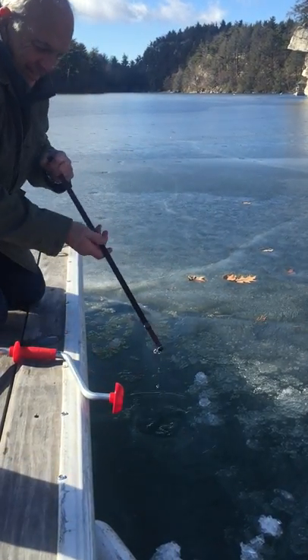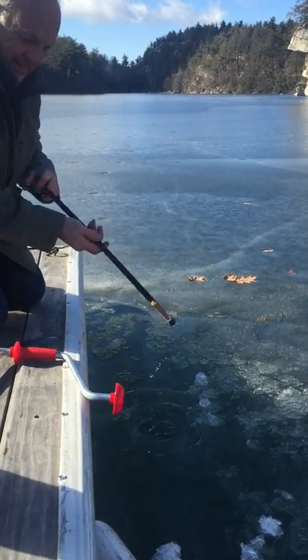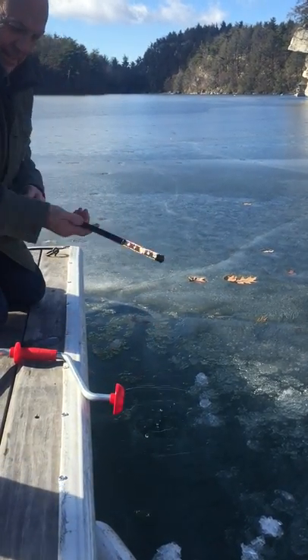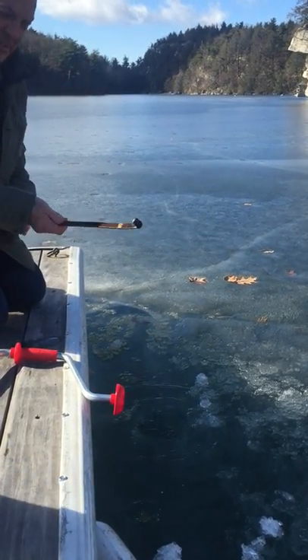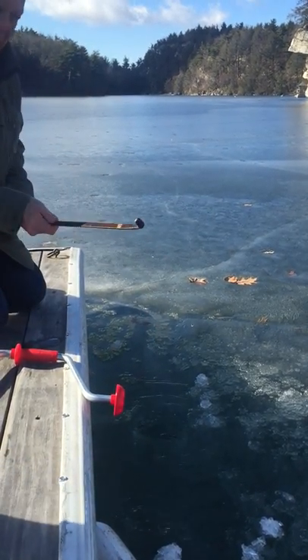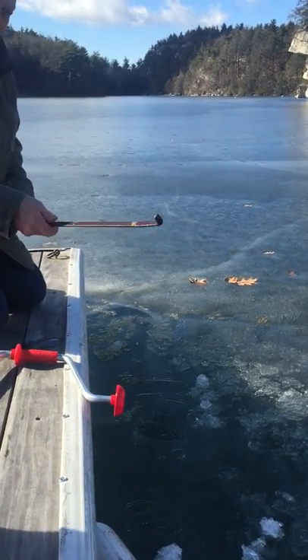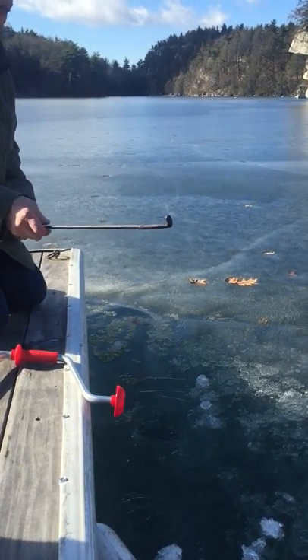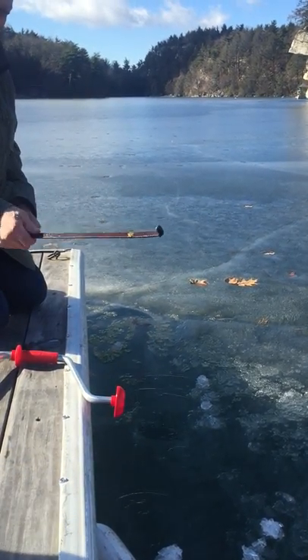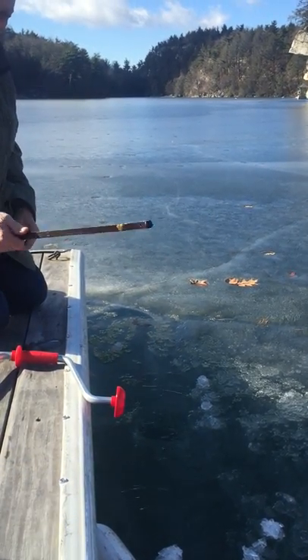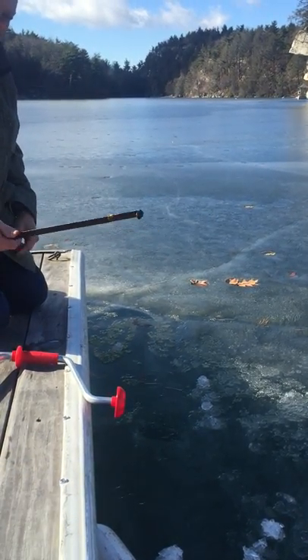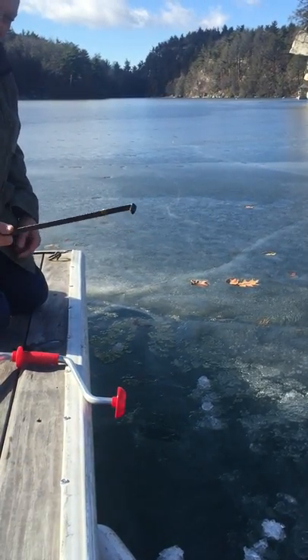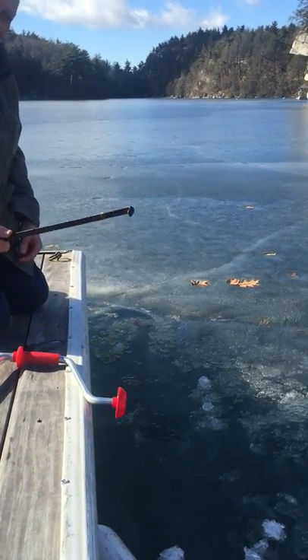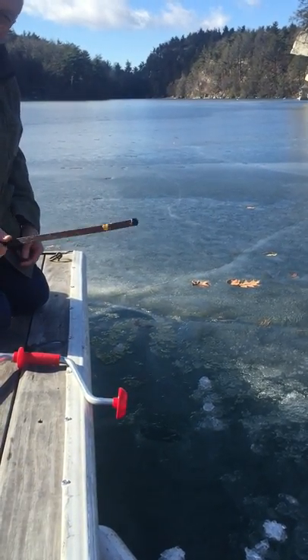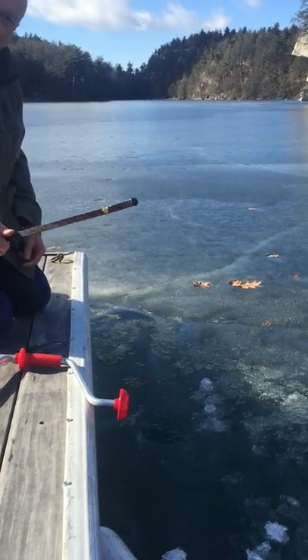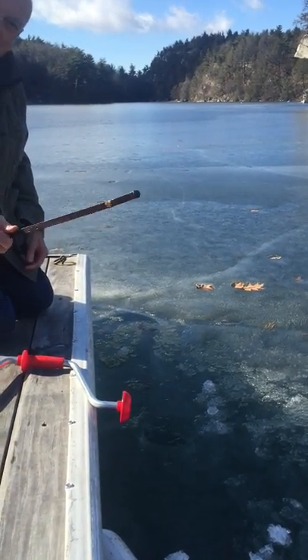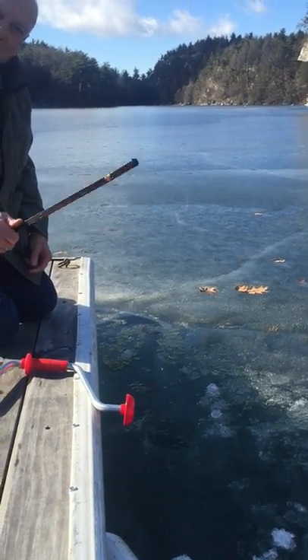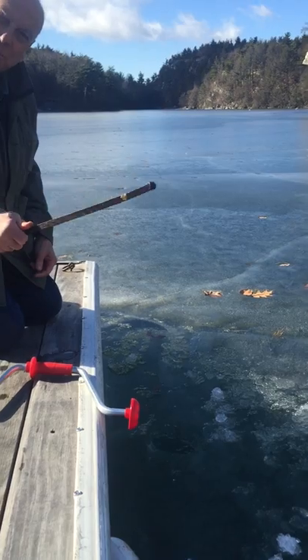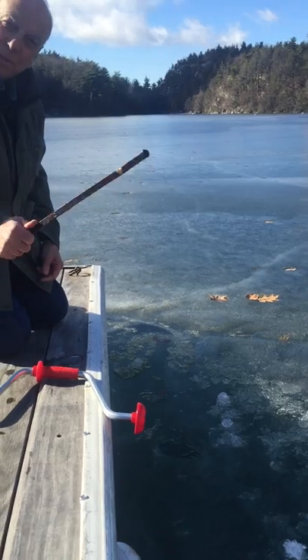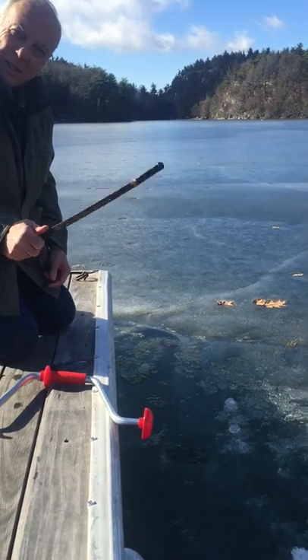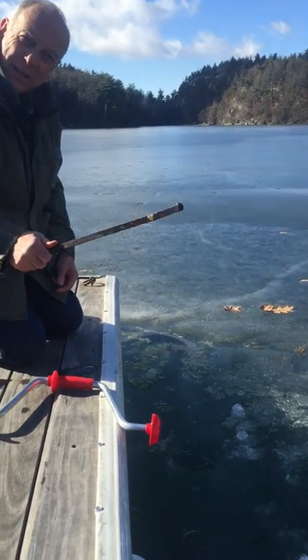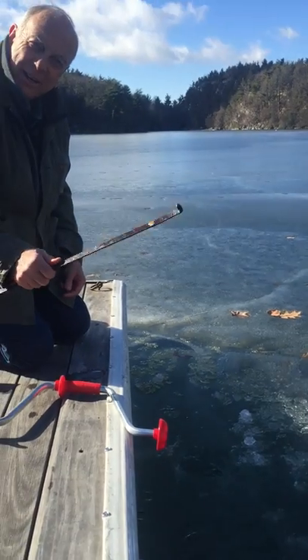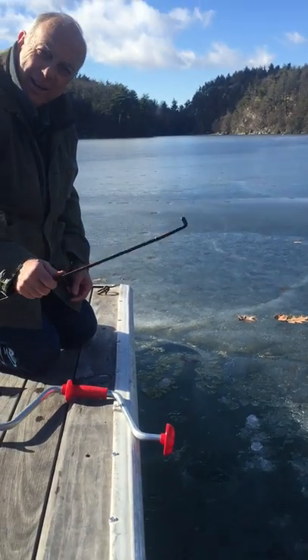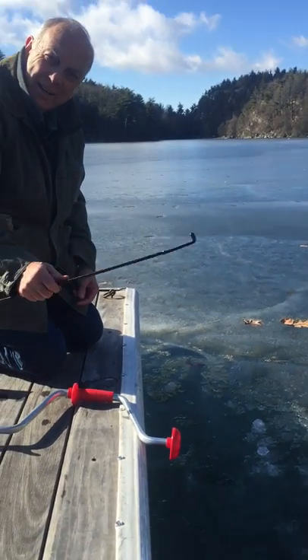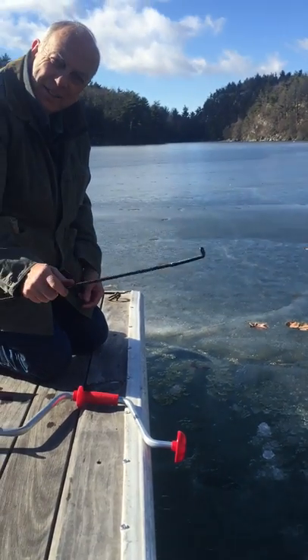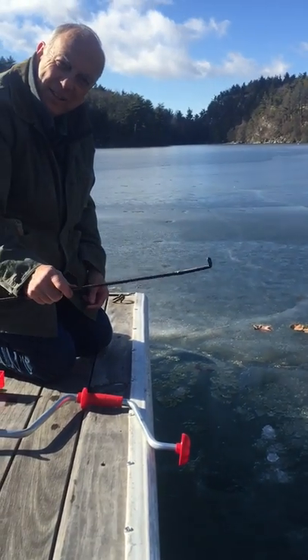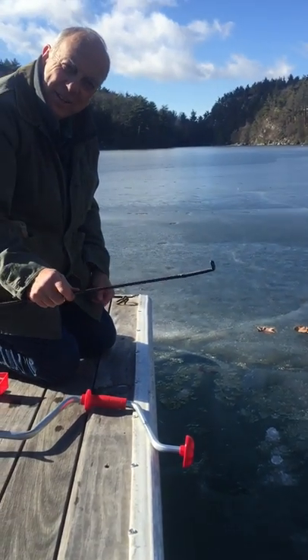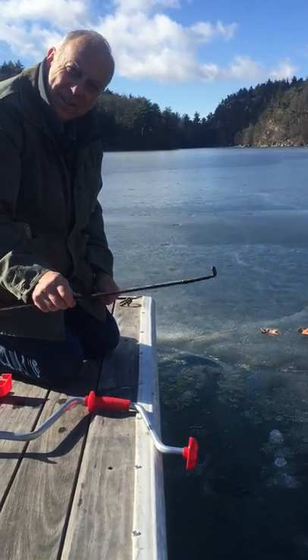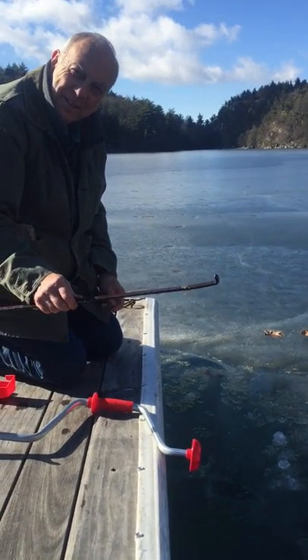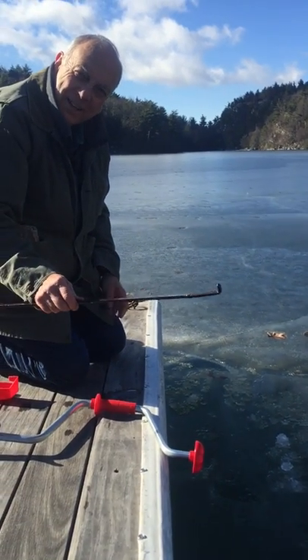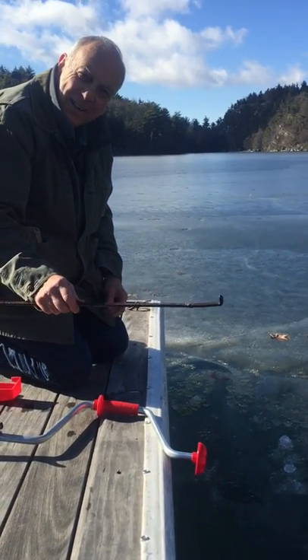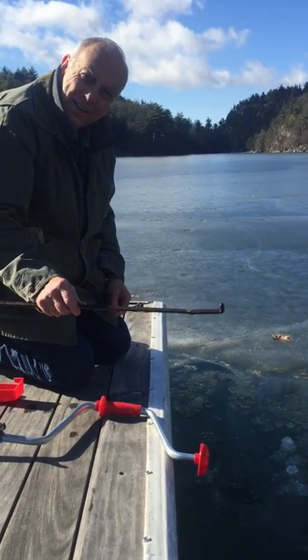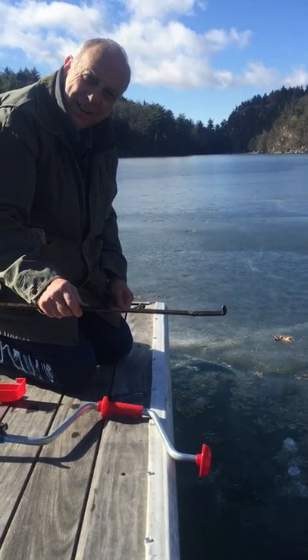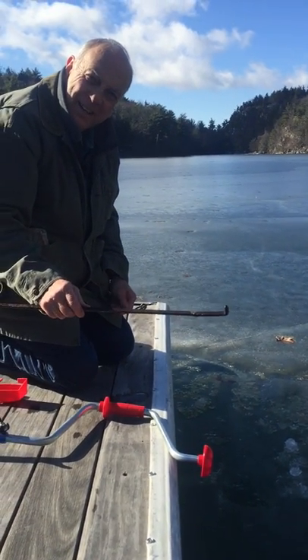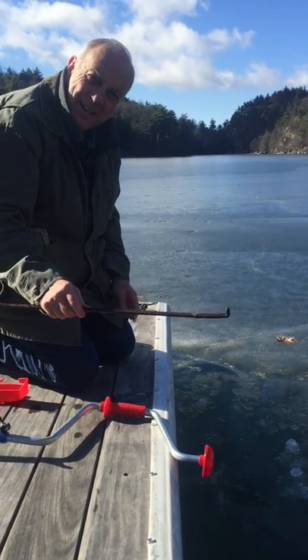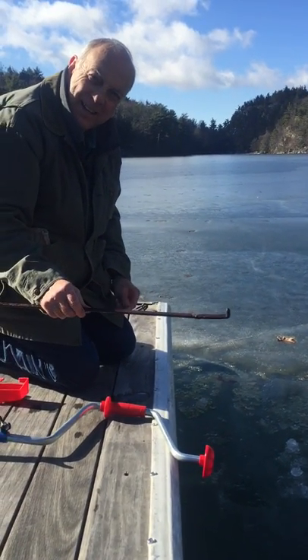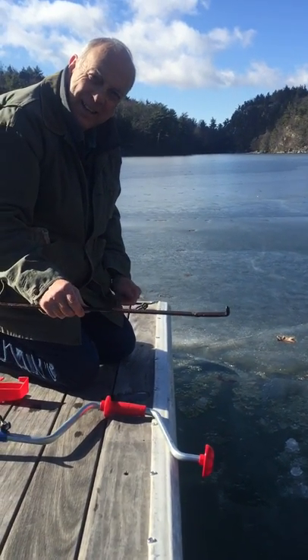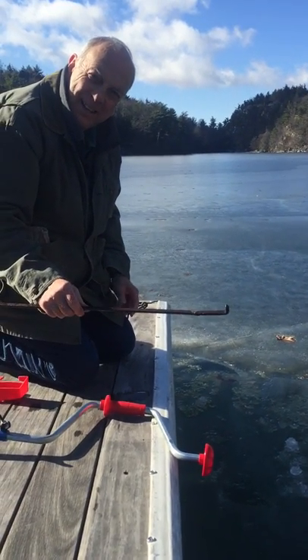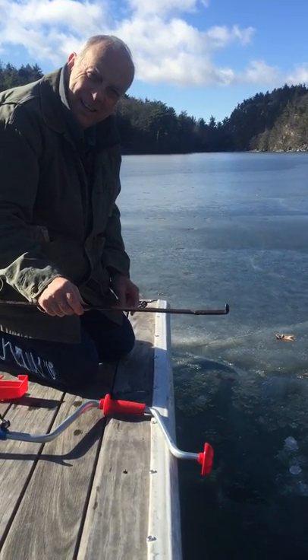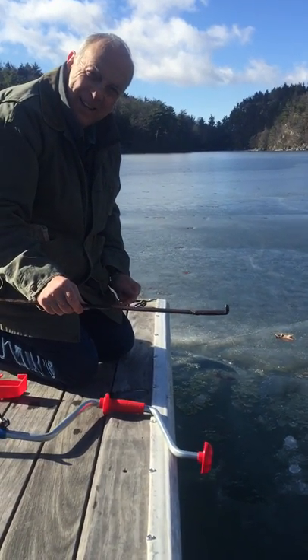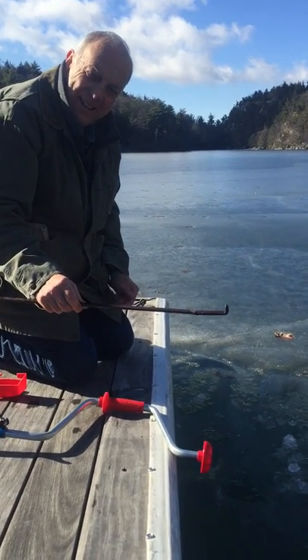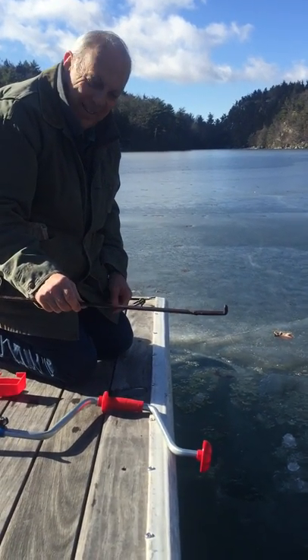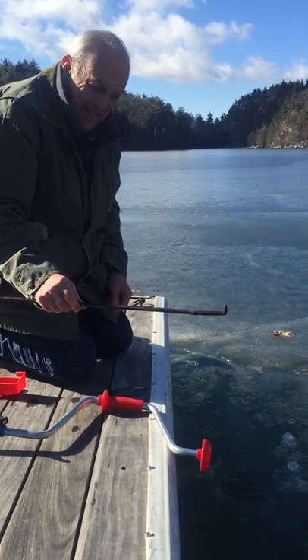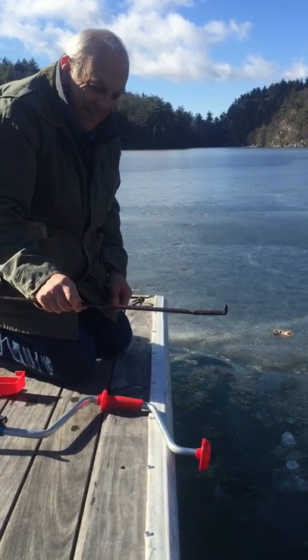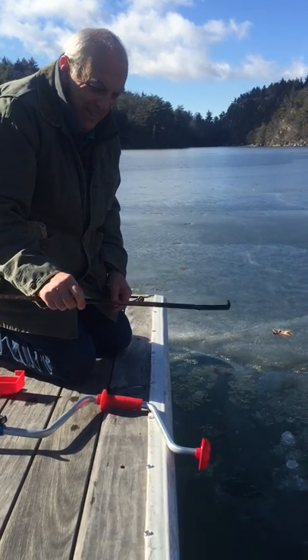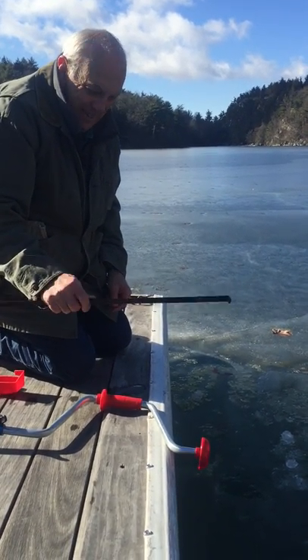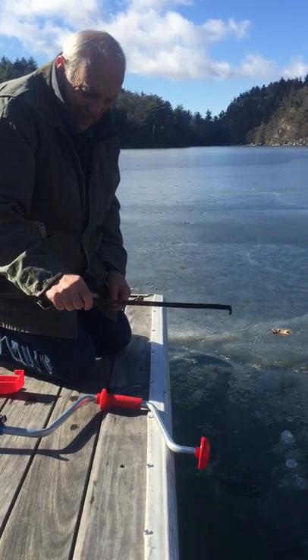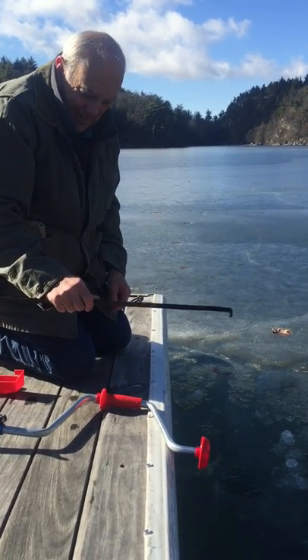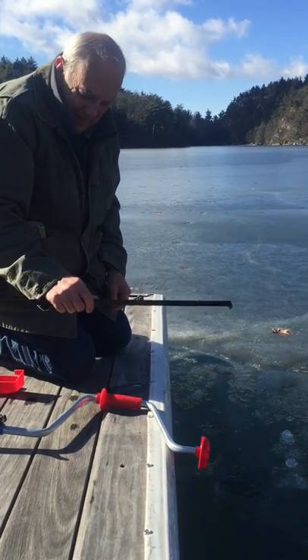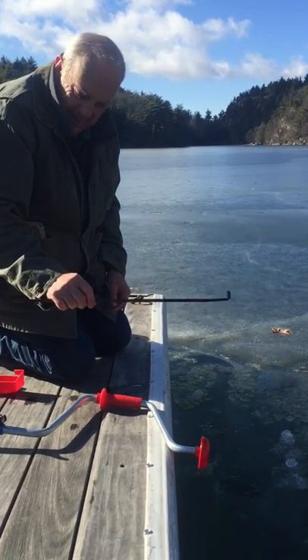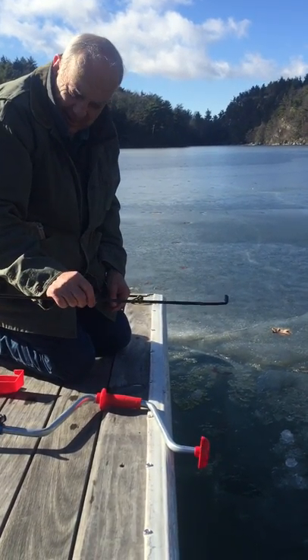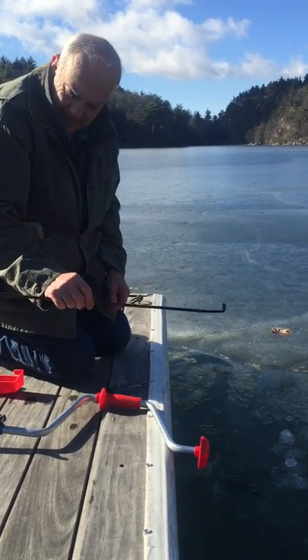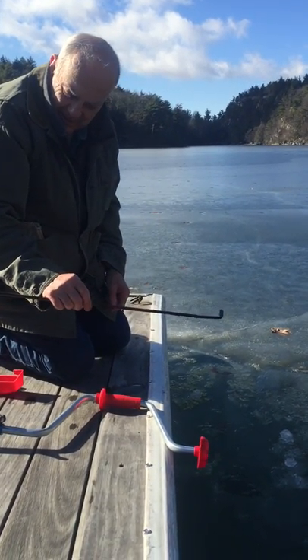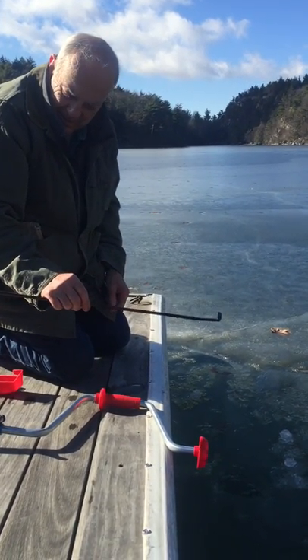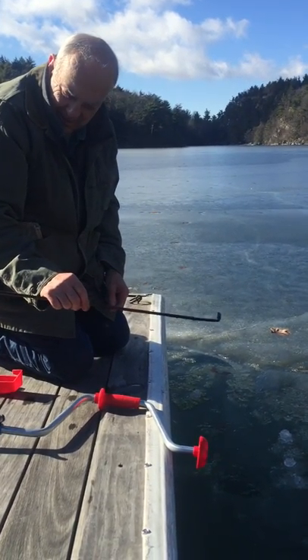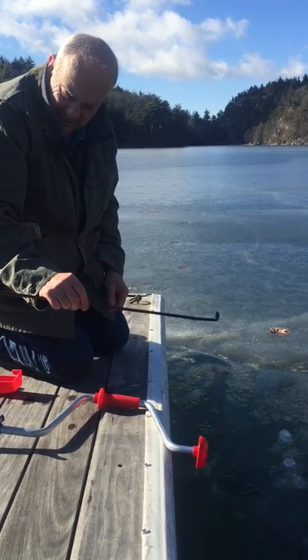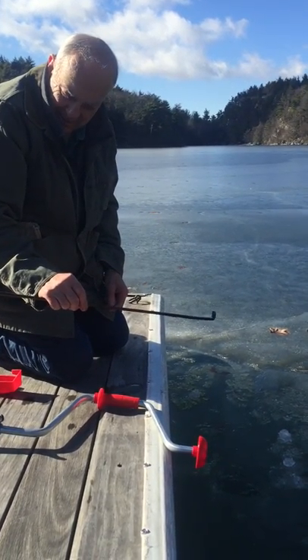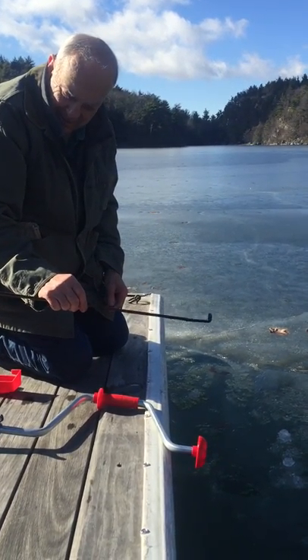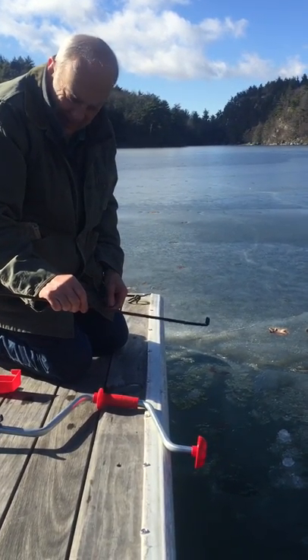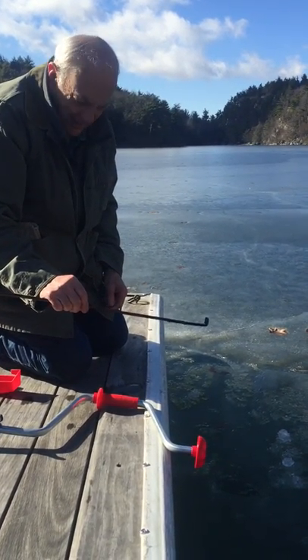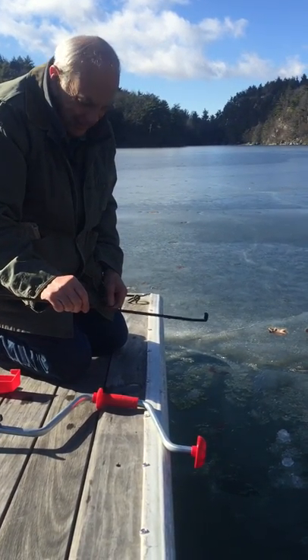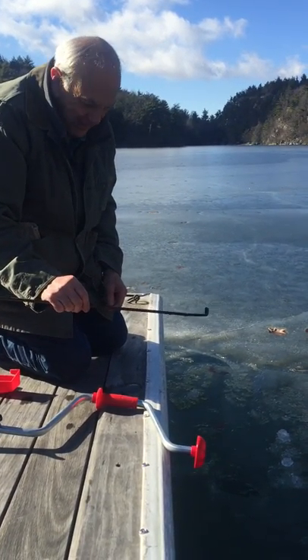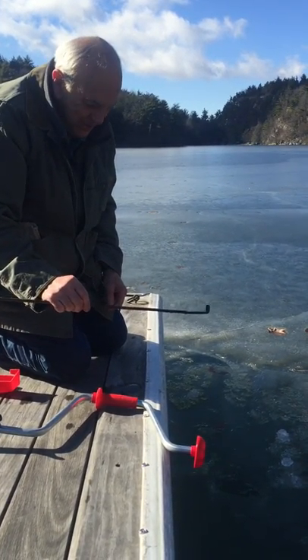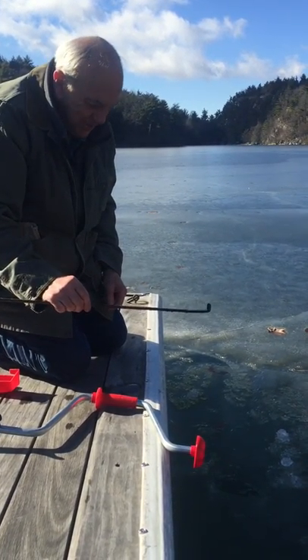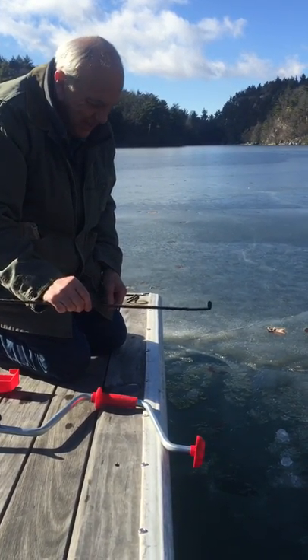That's the old ice rod they used when they cut ice here years ago, back in the early 20th century.